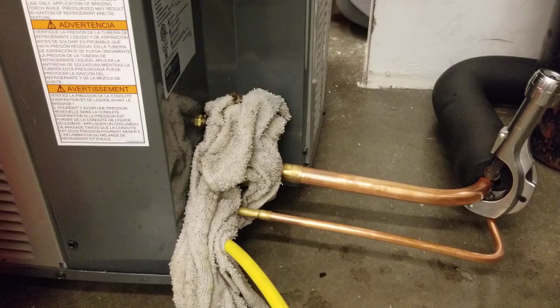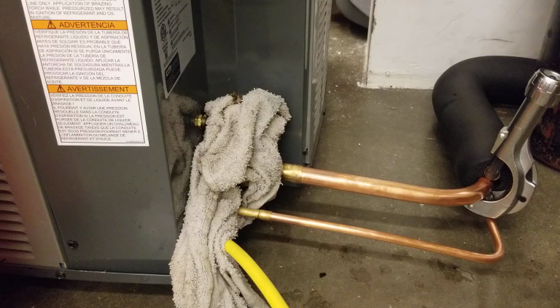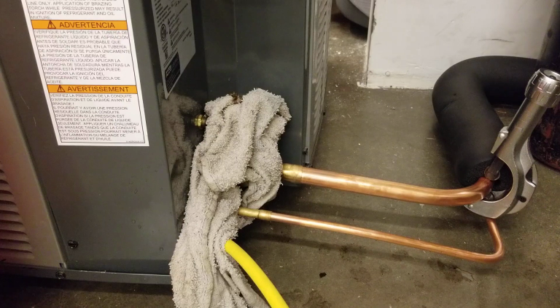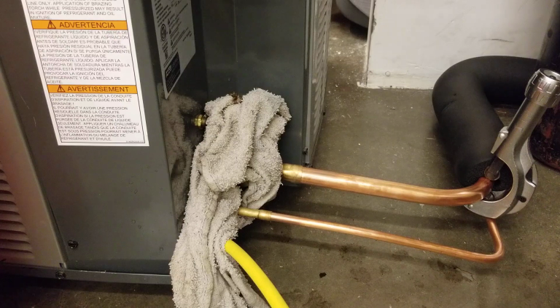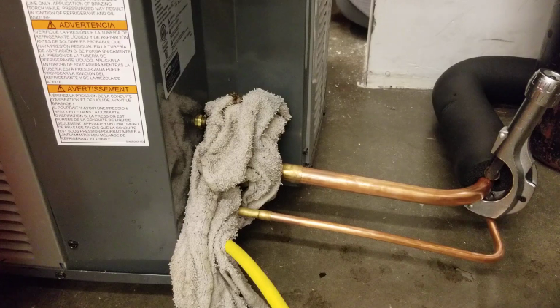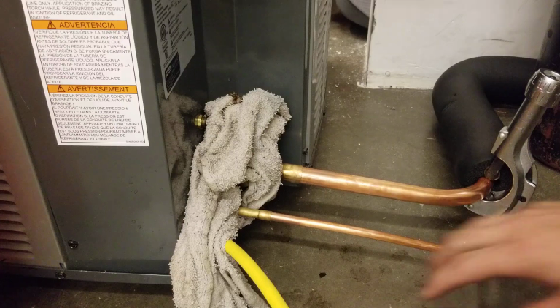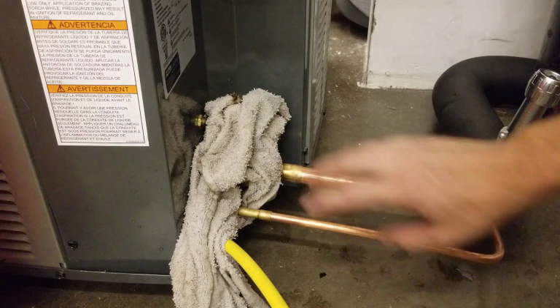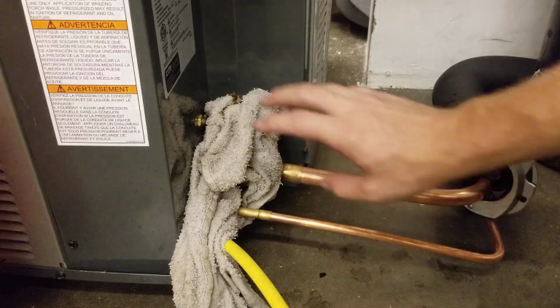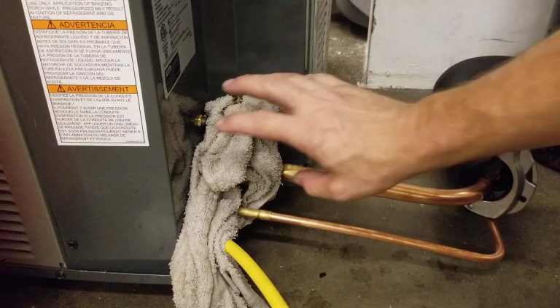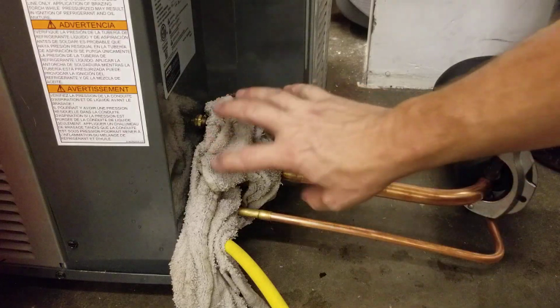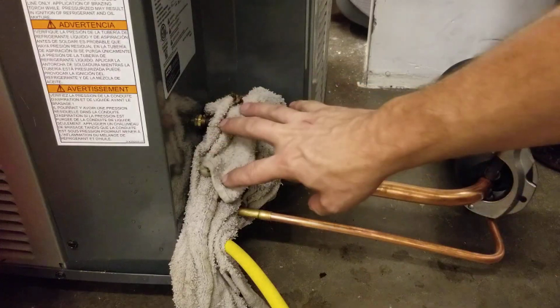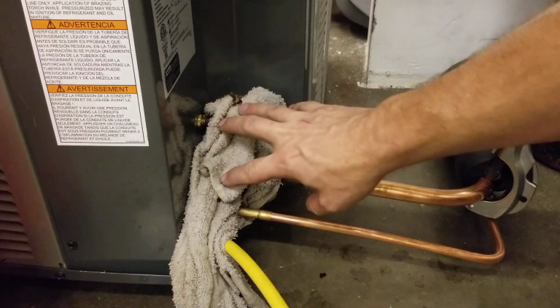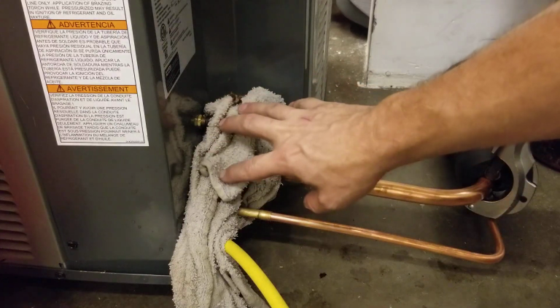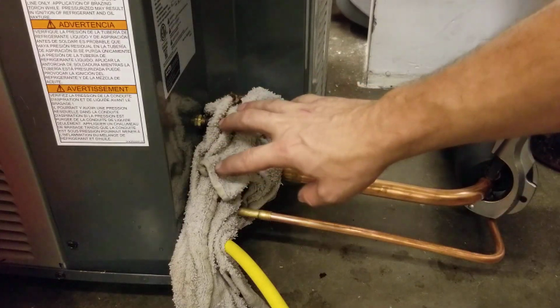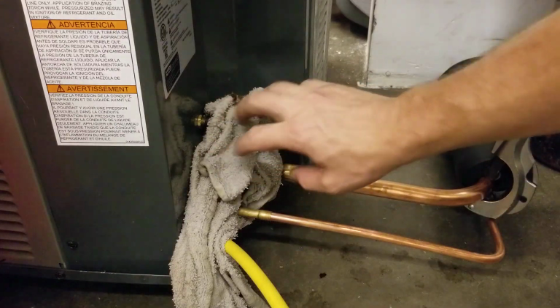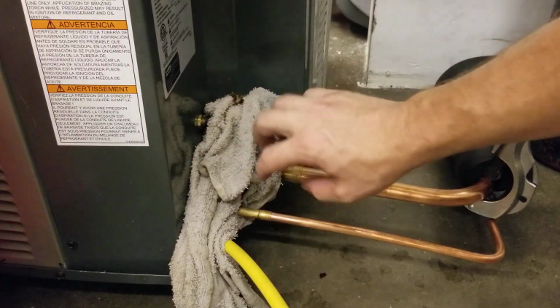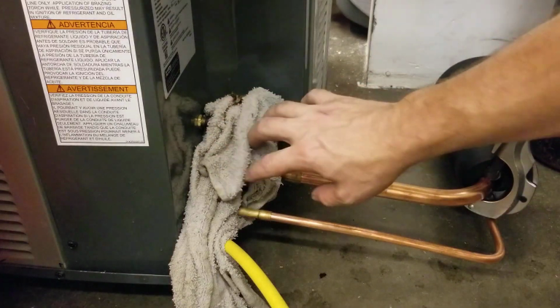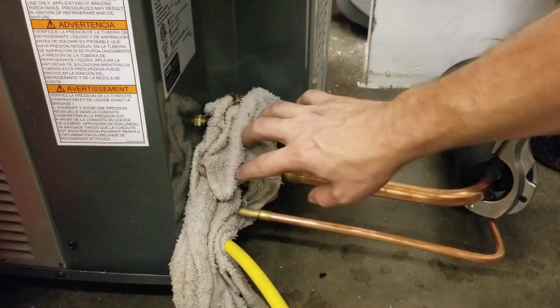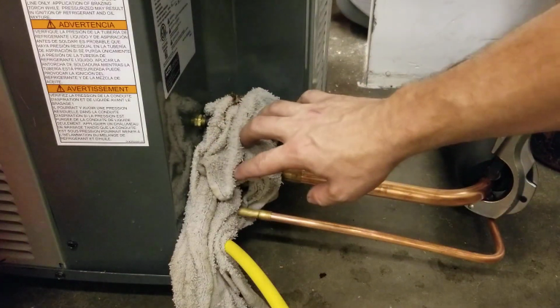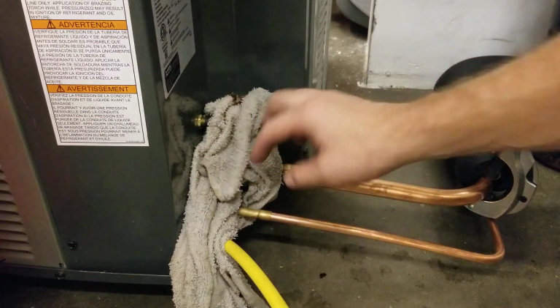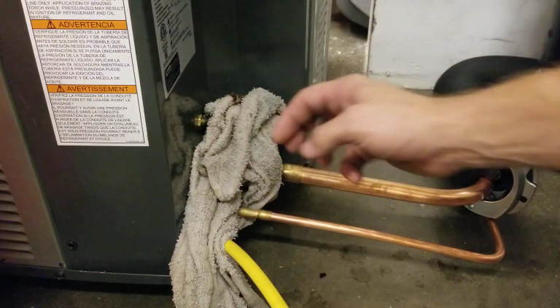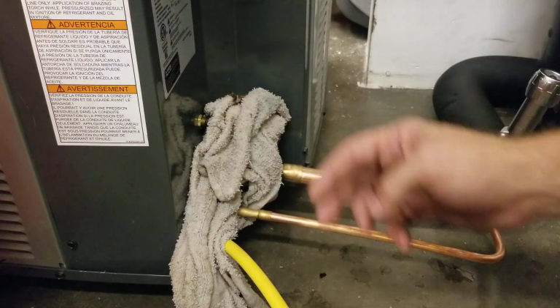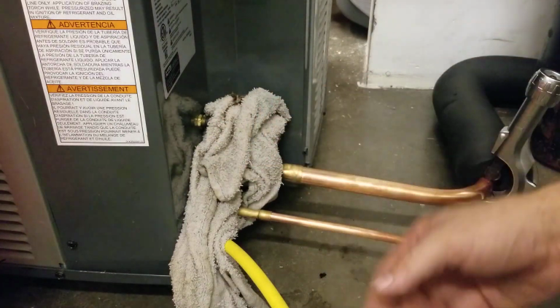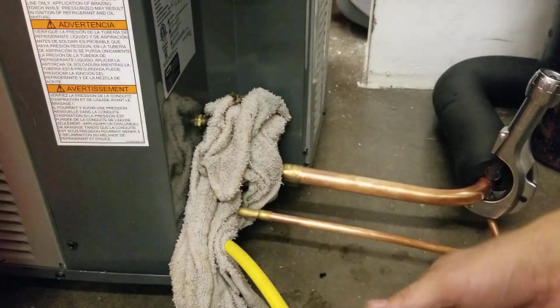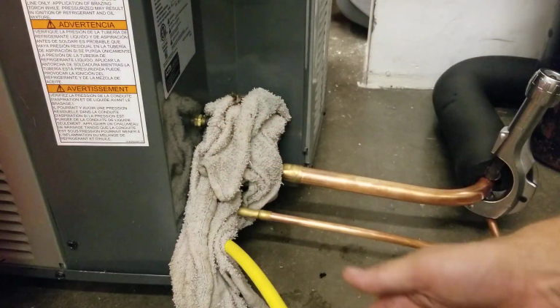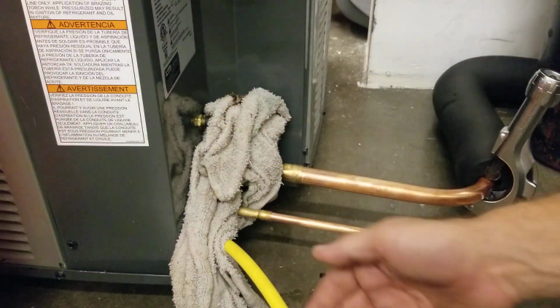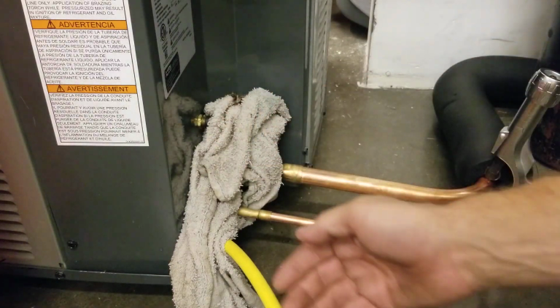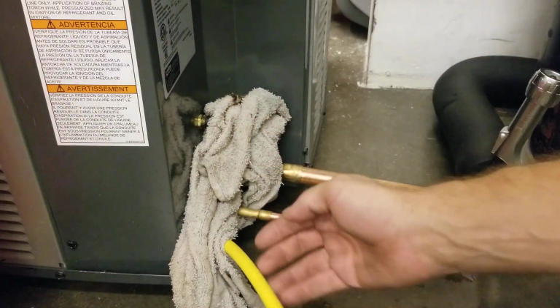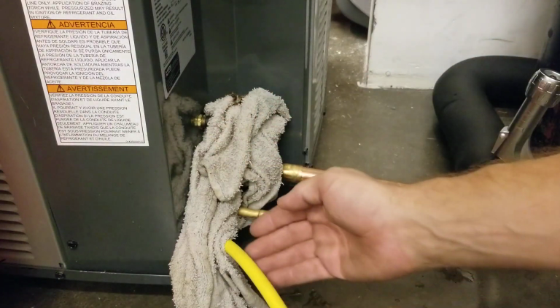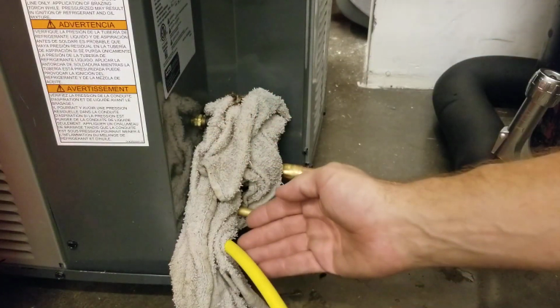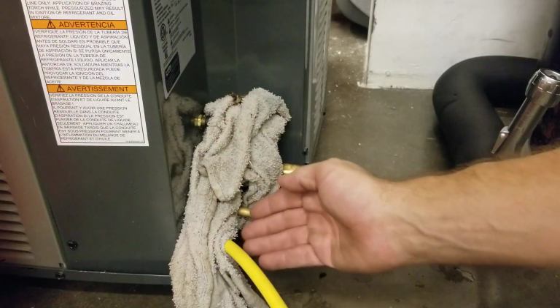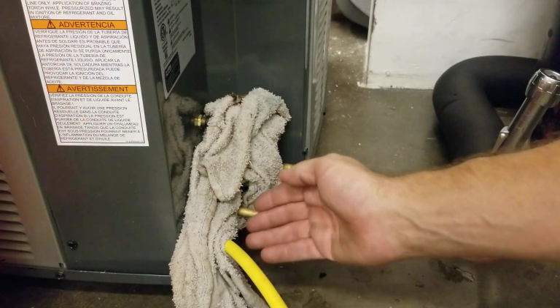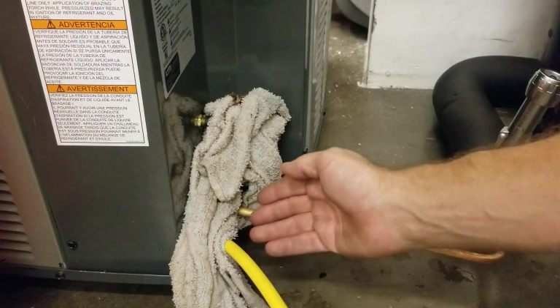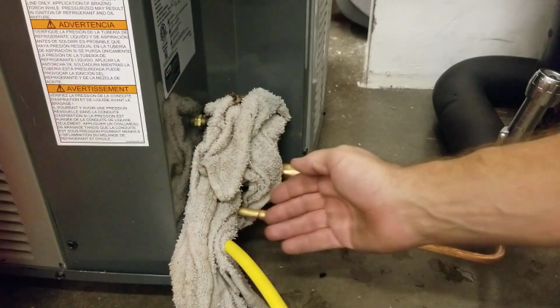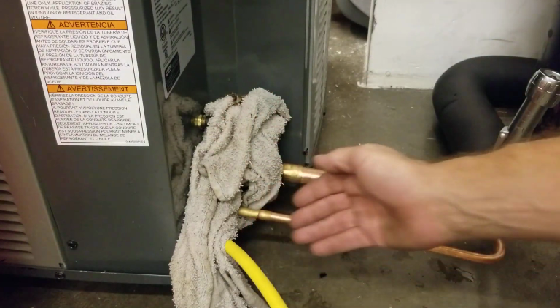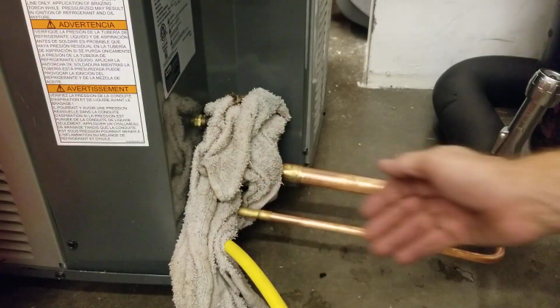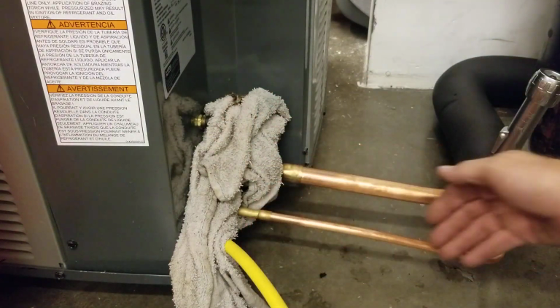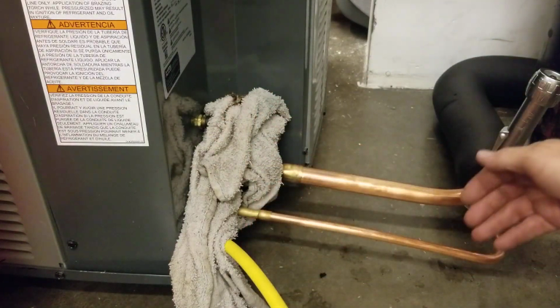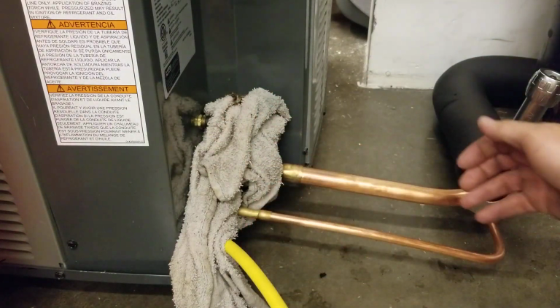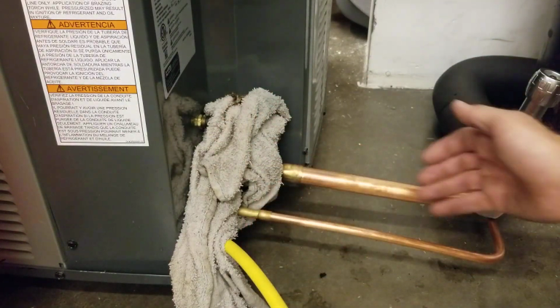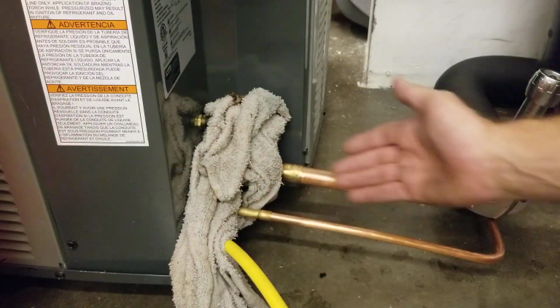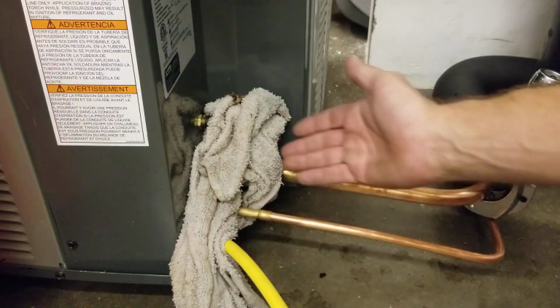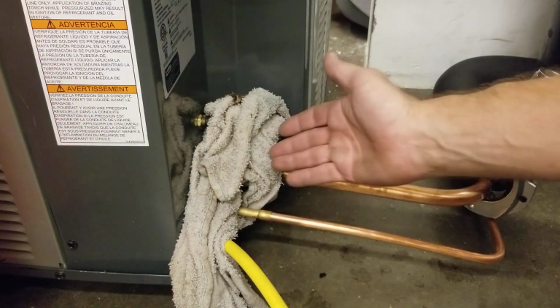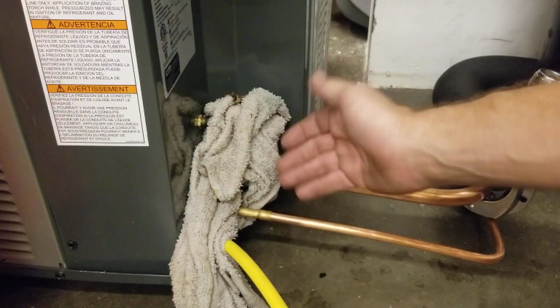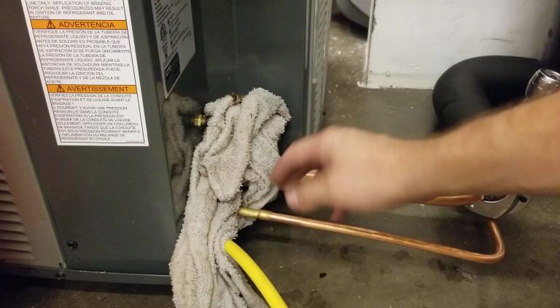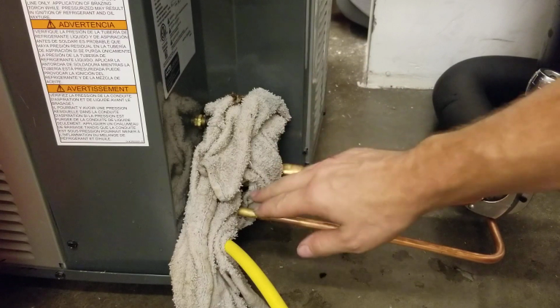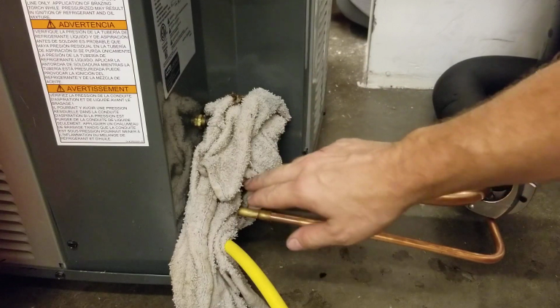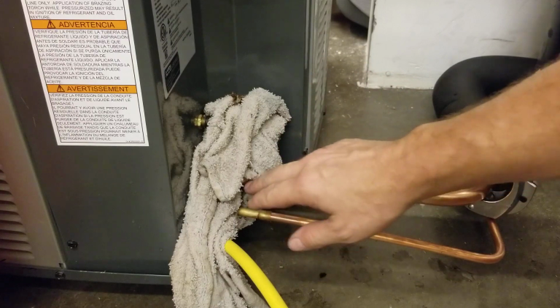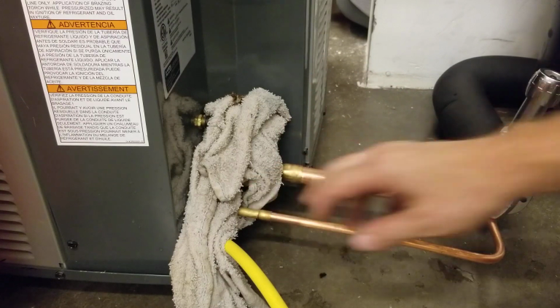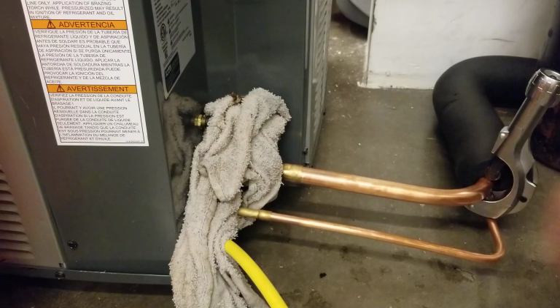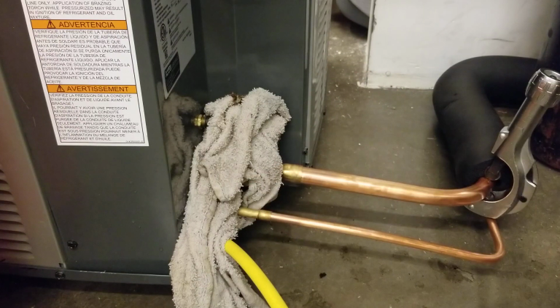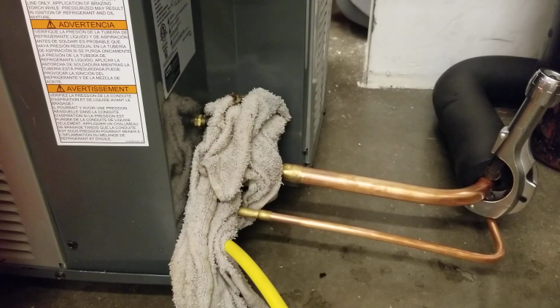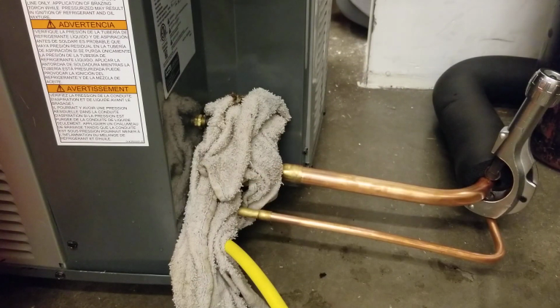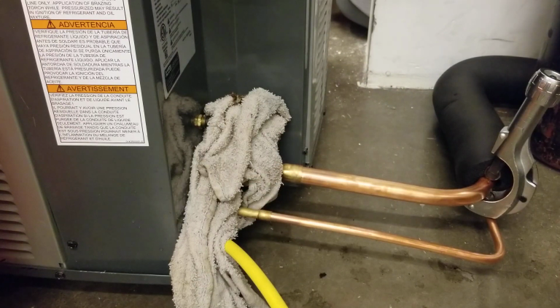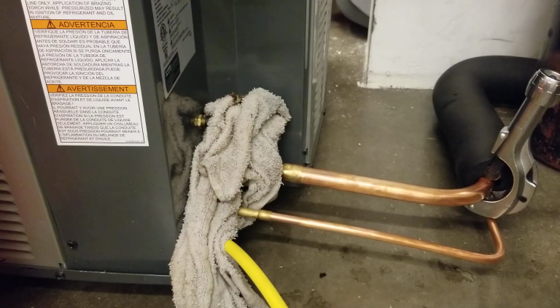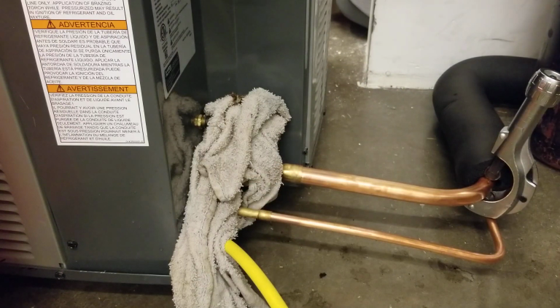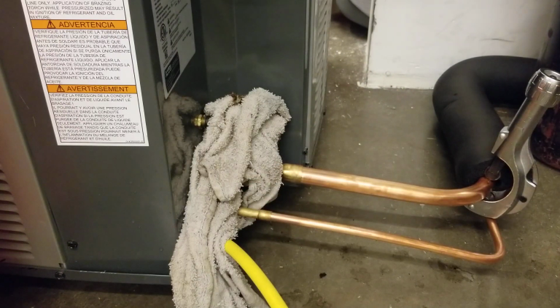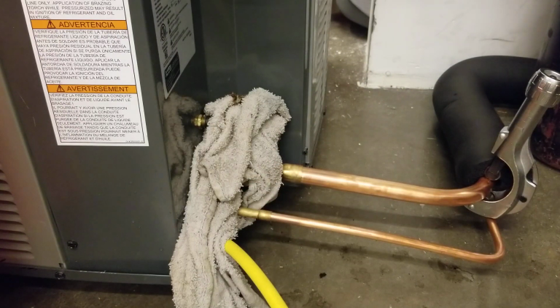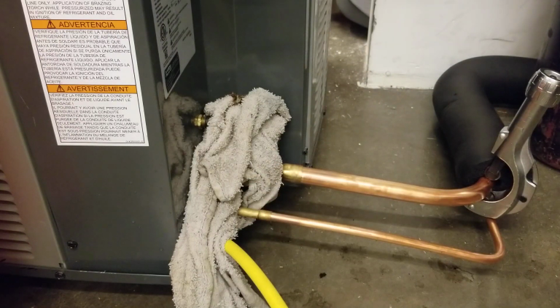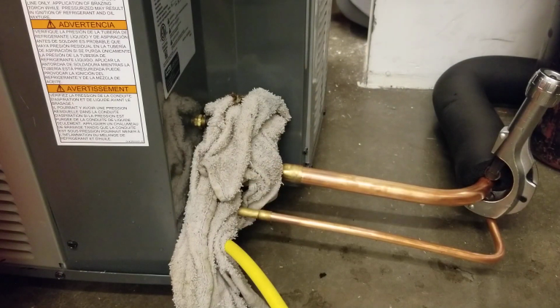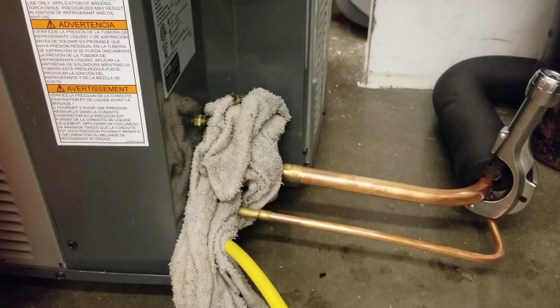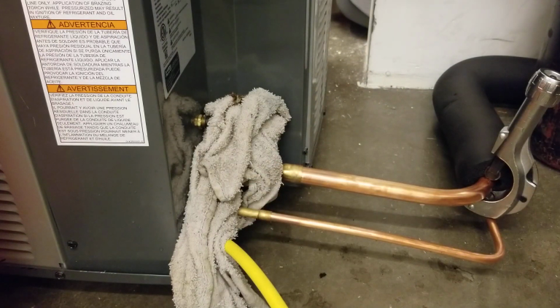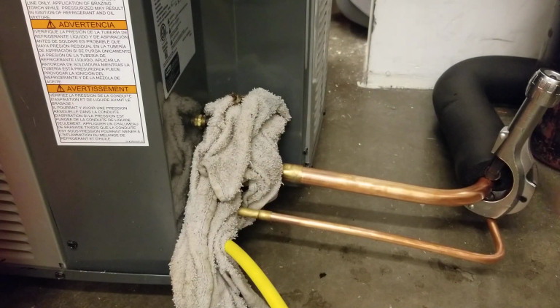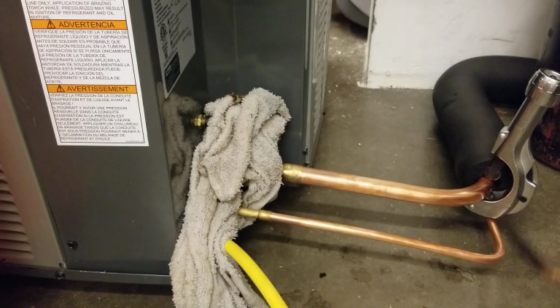We're setting up for a brazing. We have wet rags protecting everything. We have our nitrogen flowing through this side and free flowing out the other side. So we're ready to start brazing.